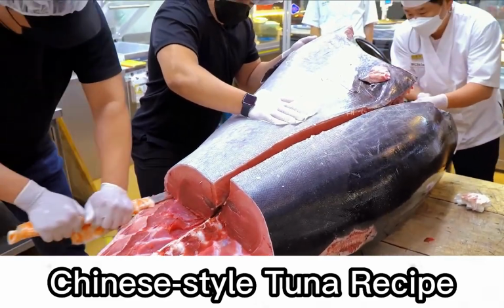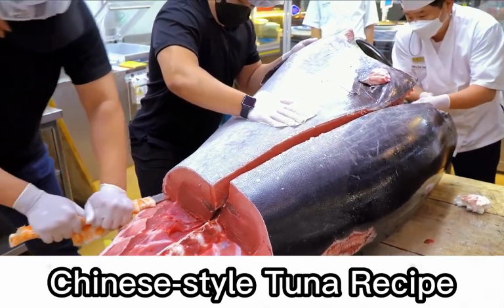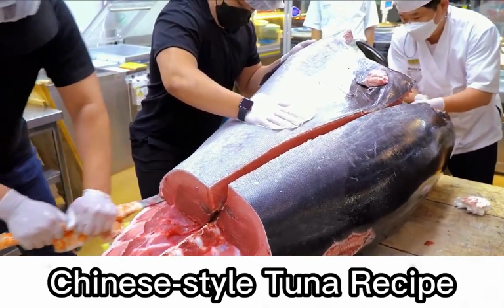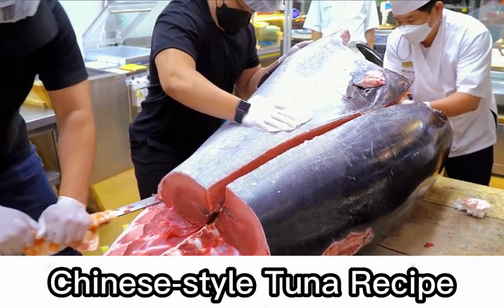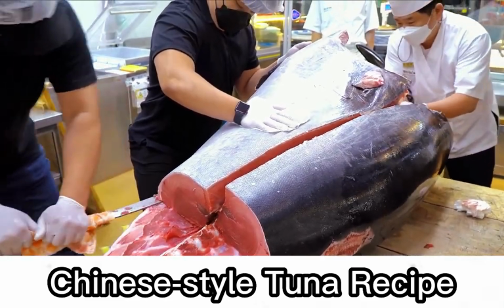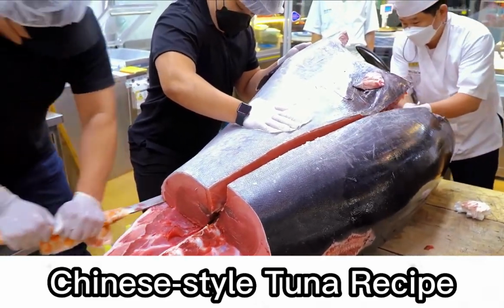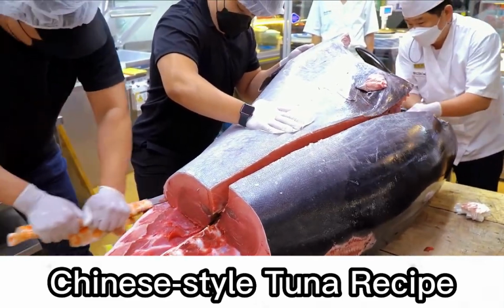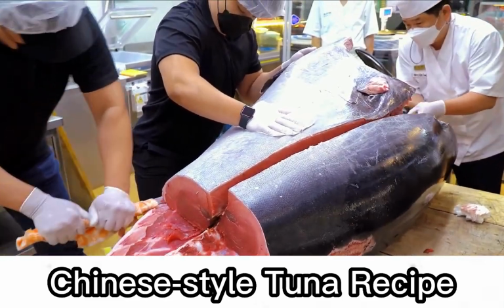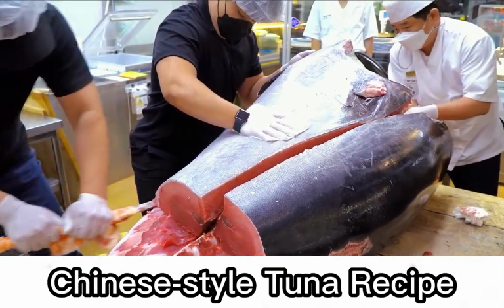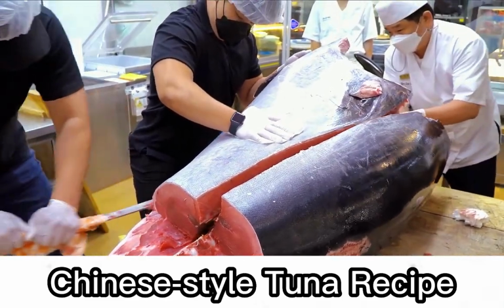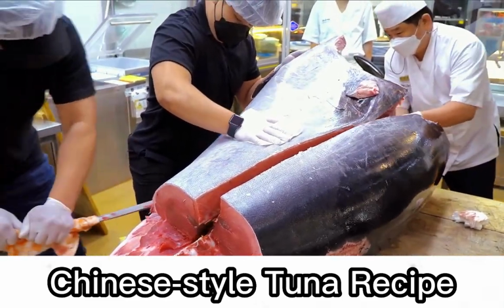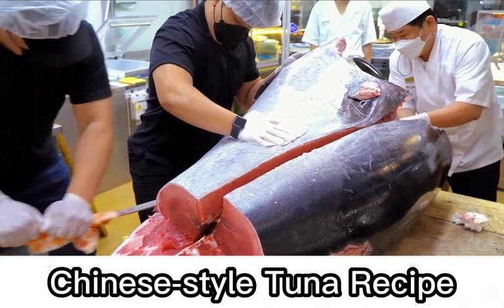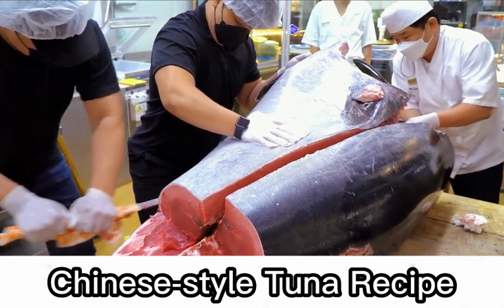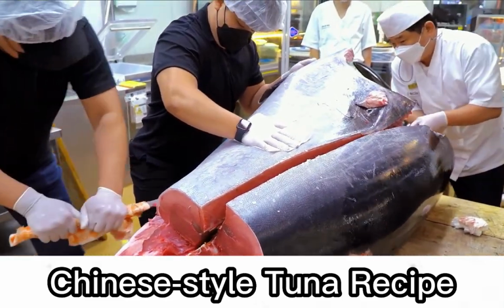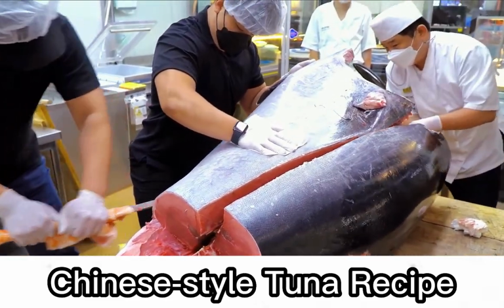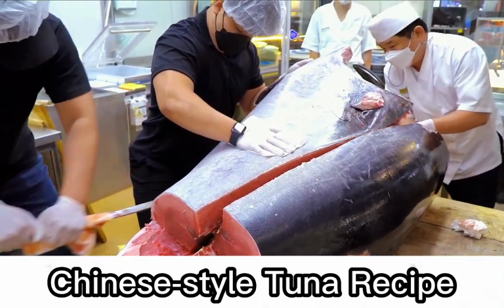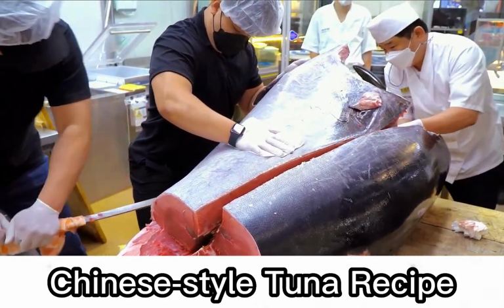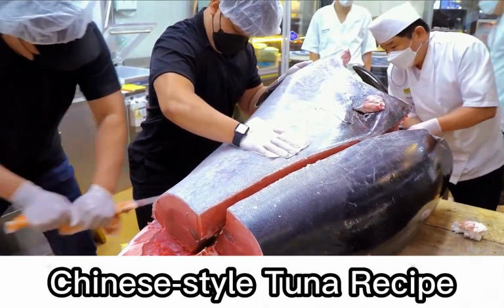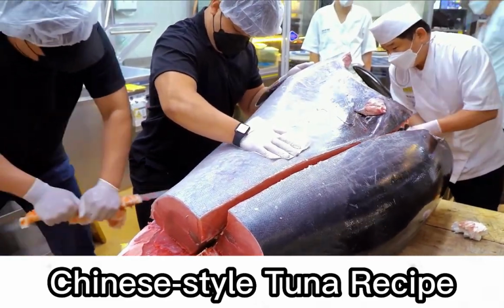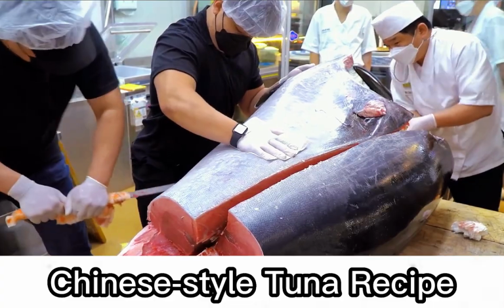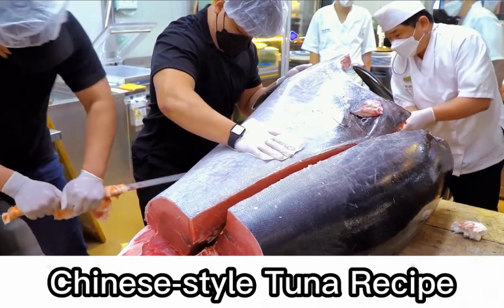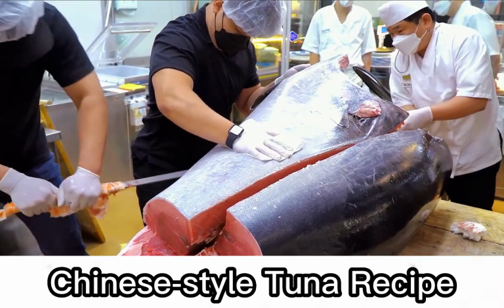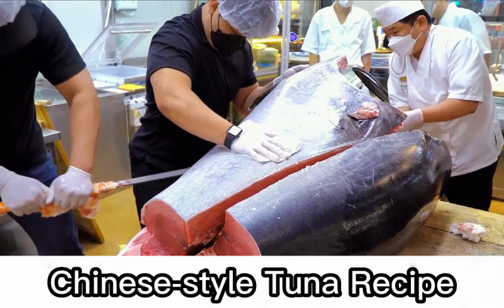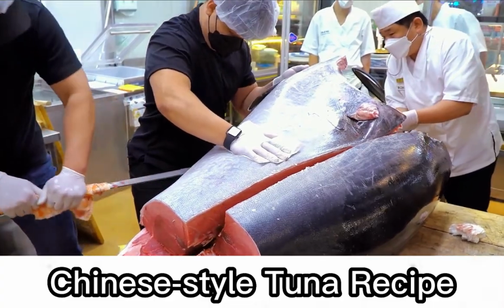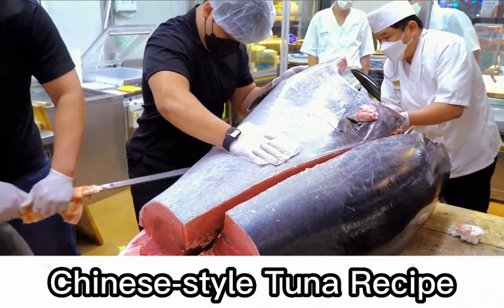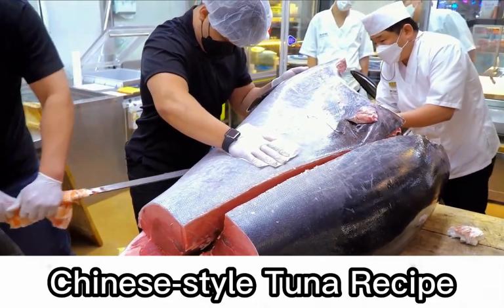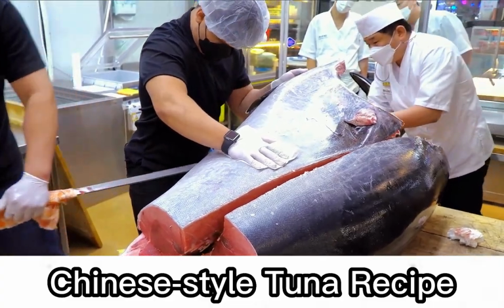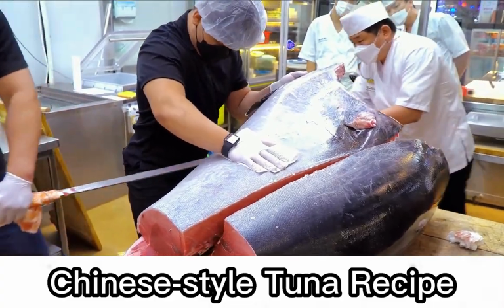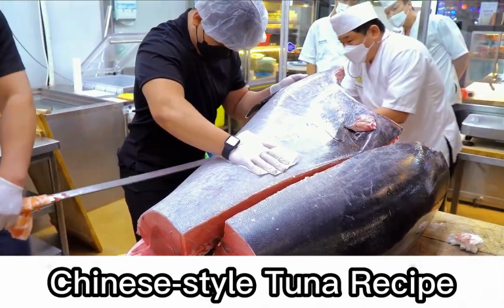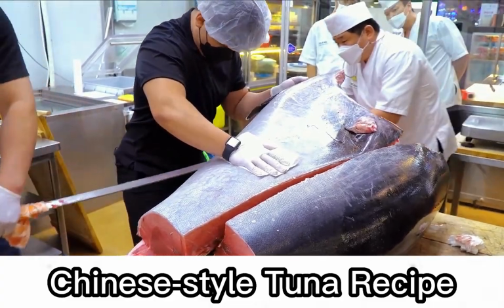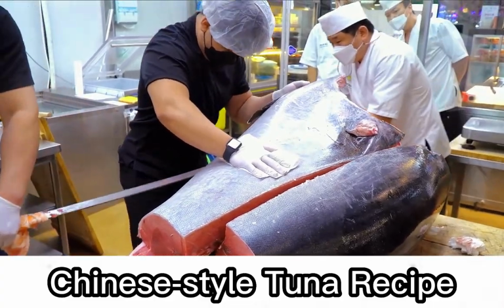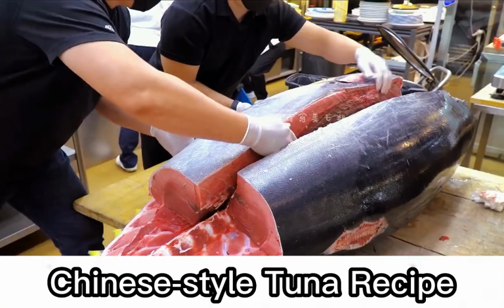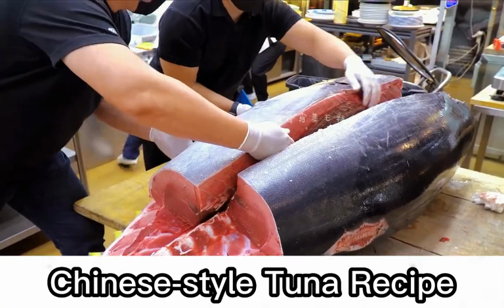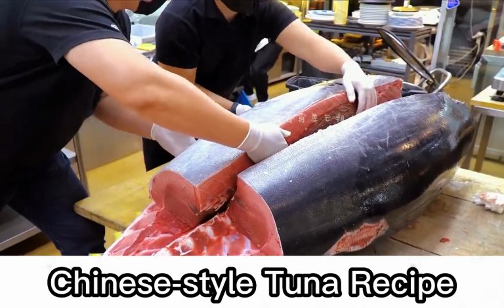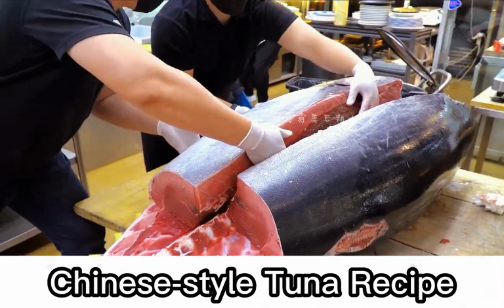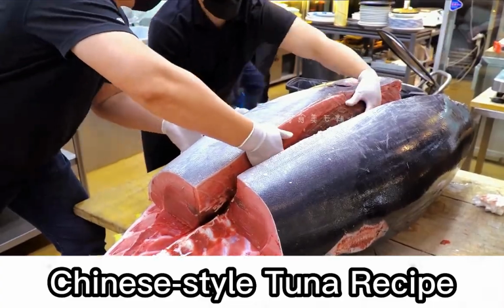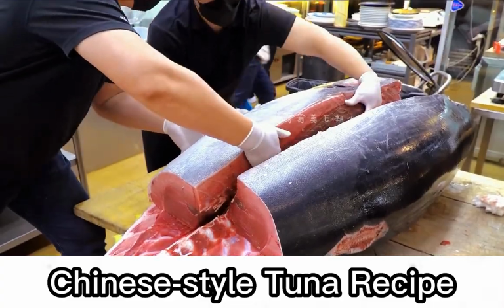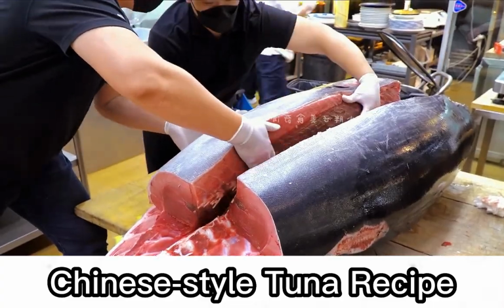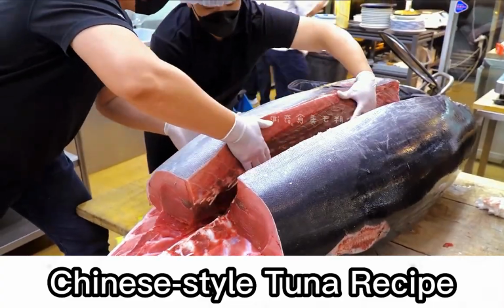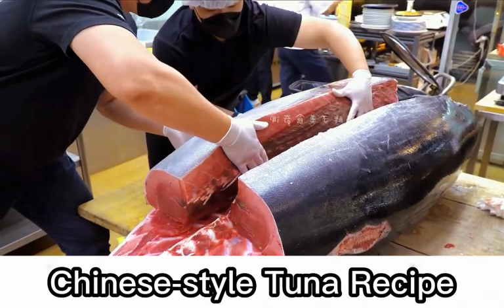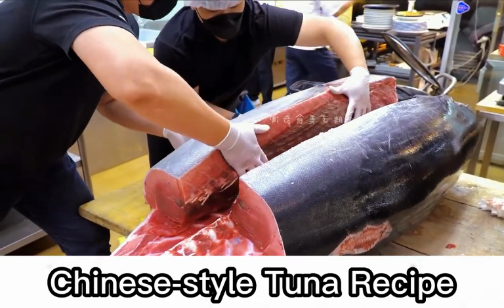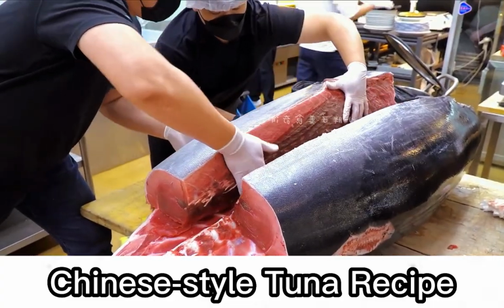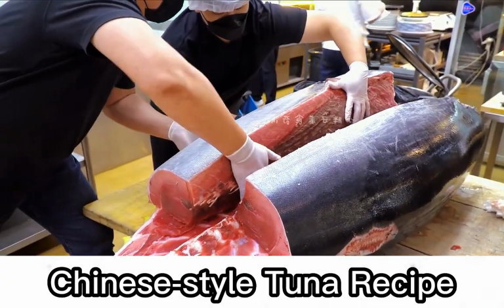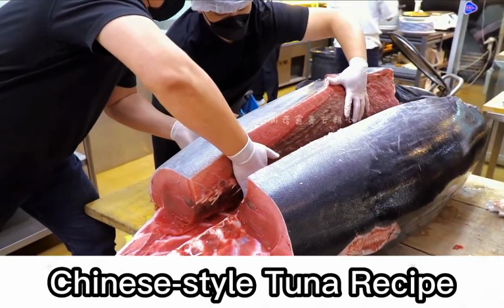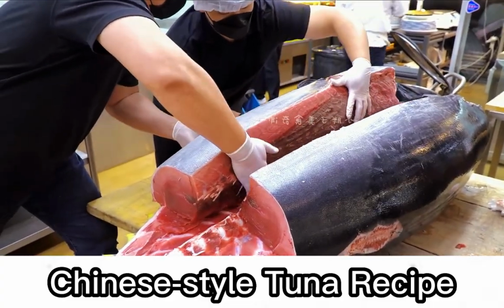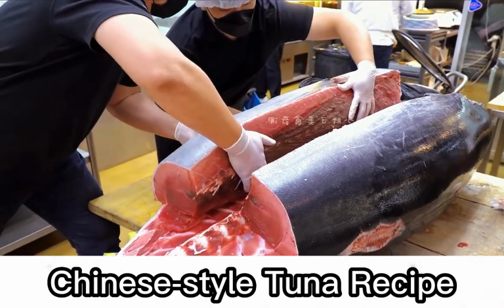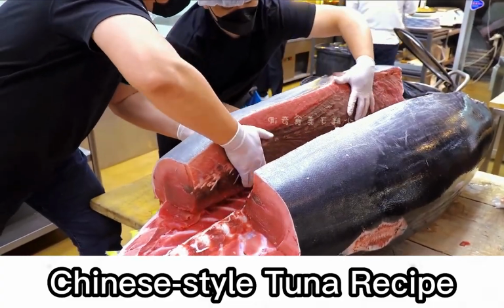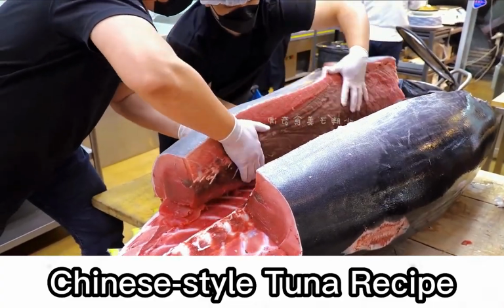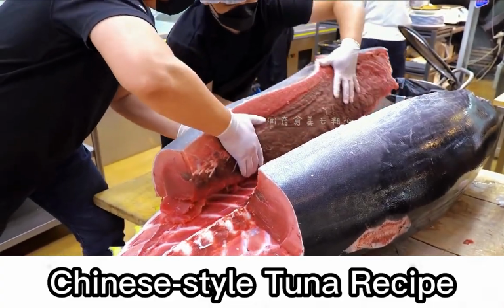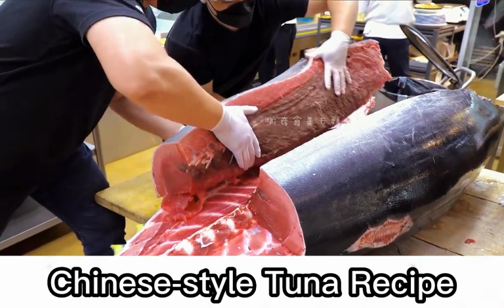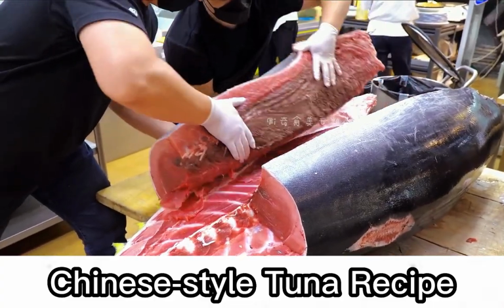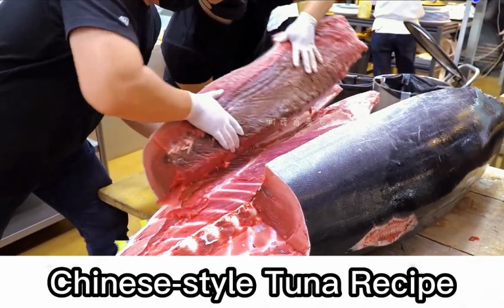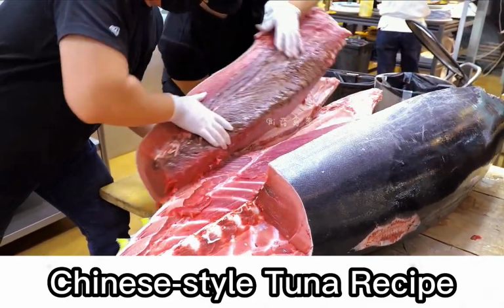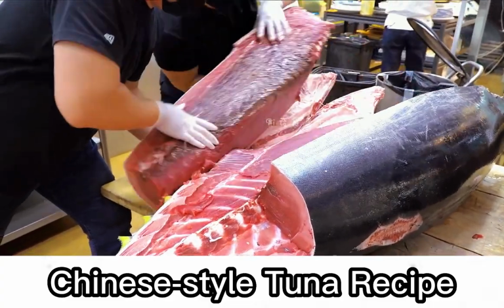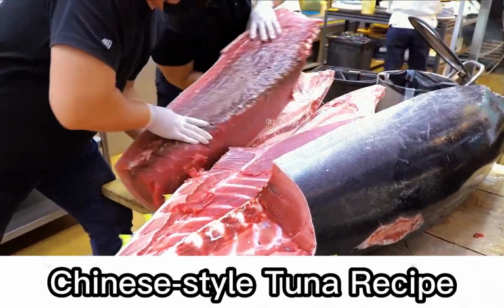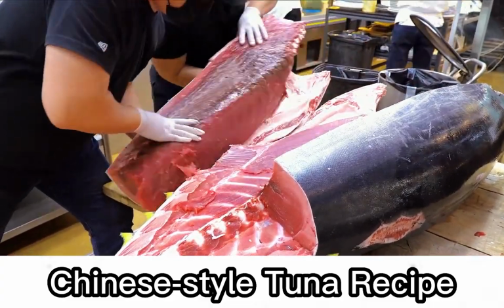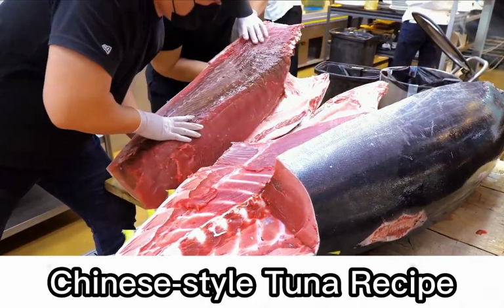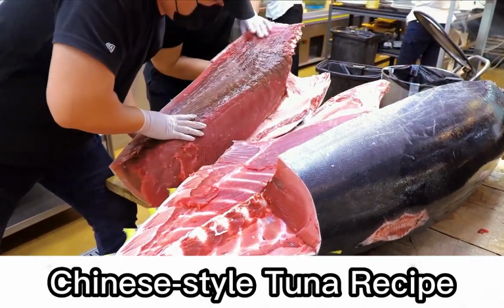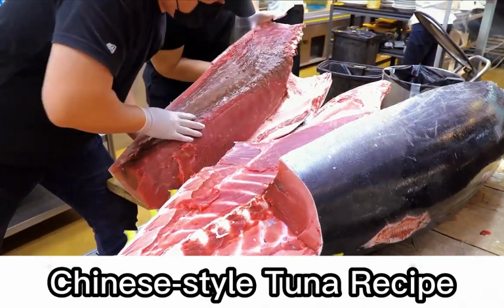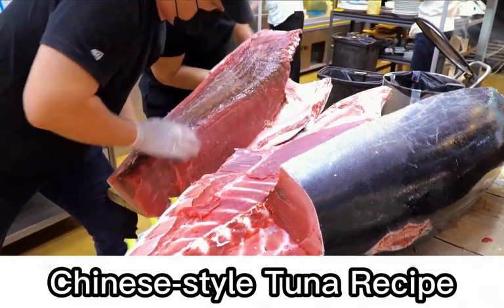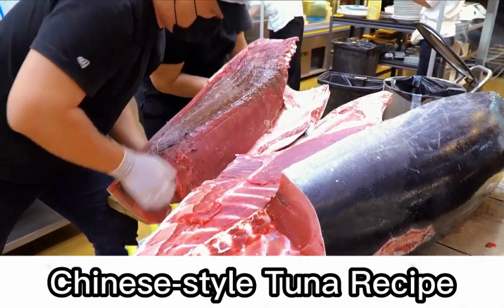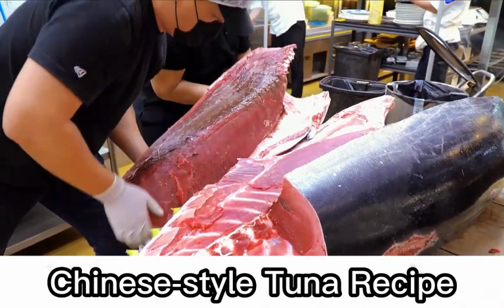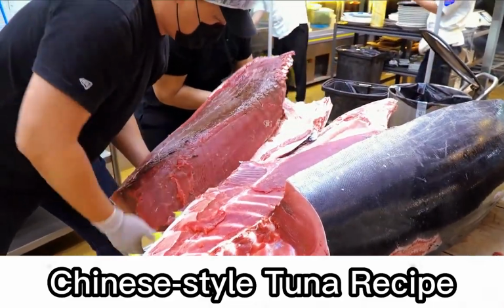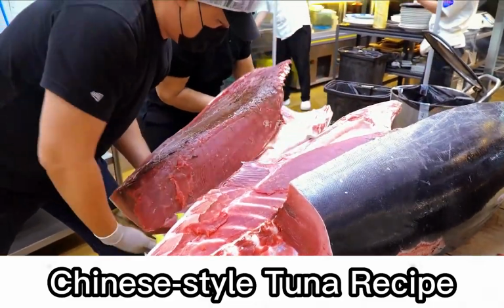The price of deep-sea fishing tuna is outrageously expensive, but artificially cultivated tuna is something common people can afford.